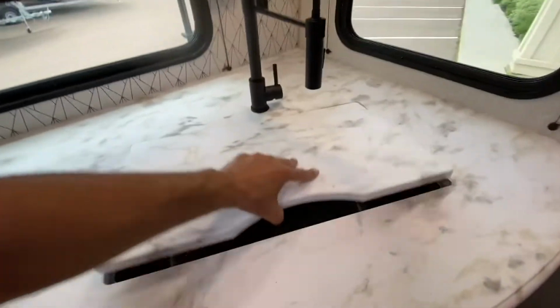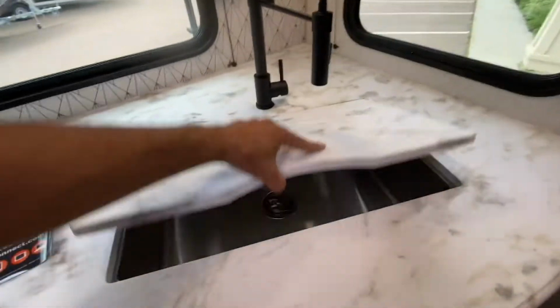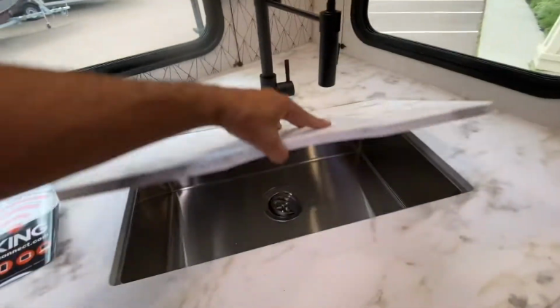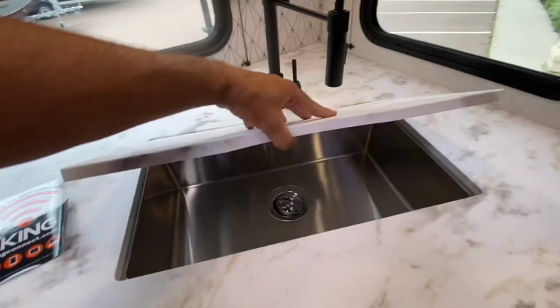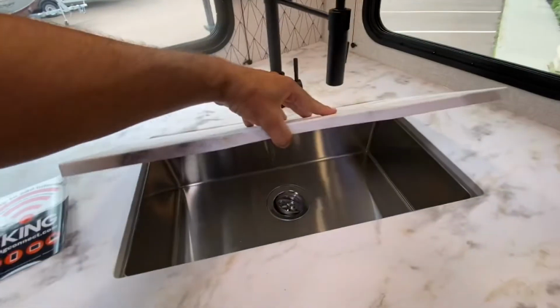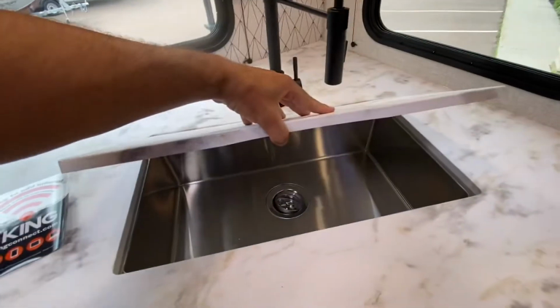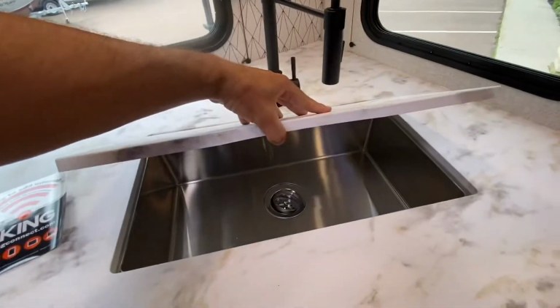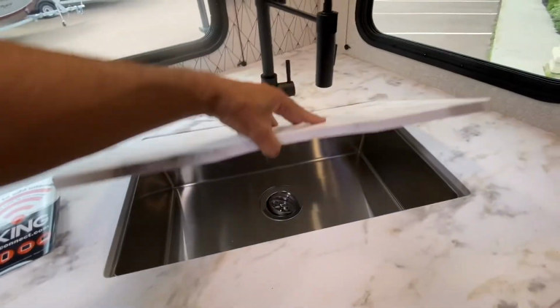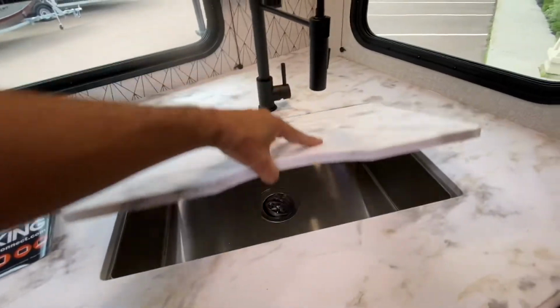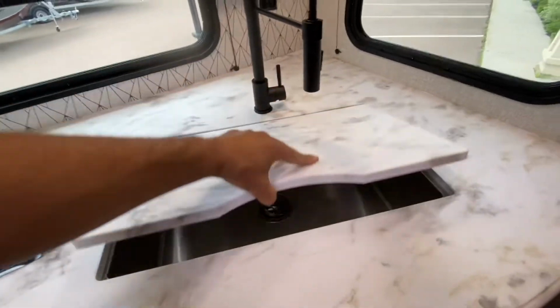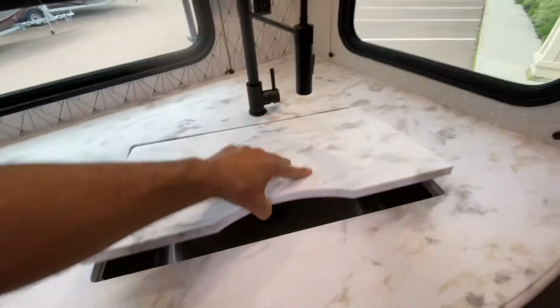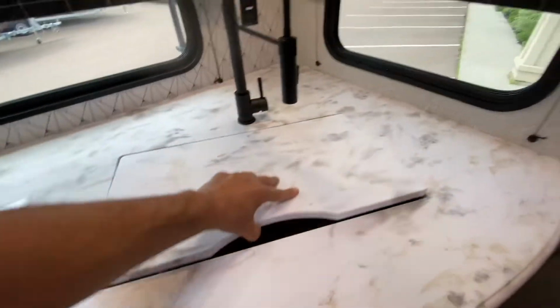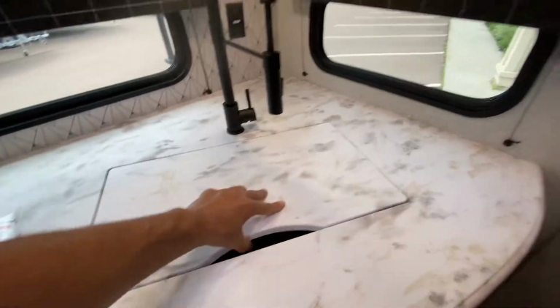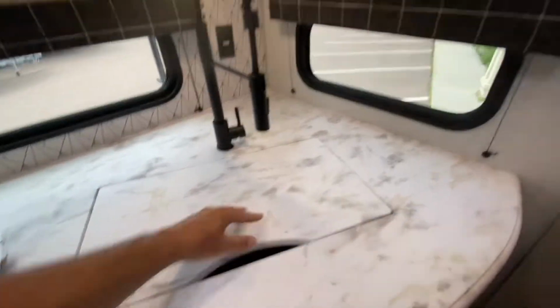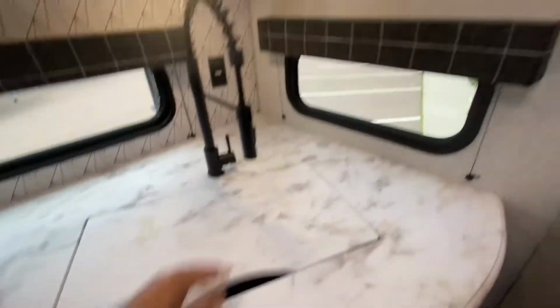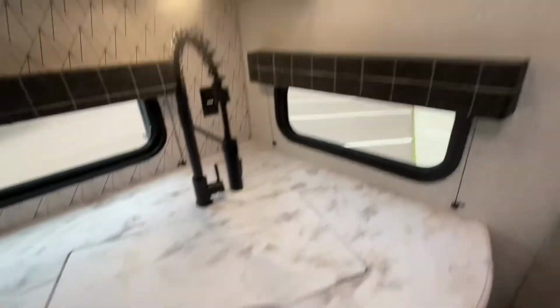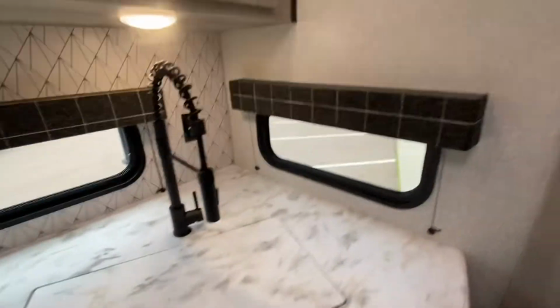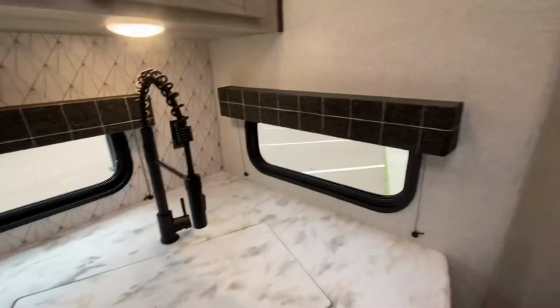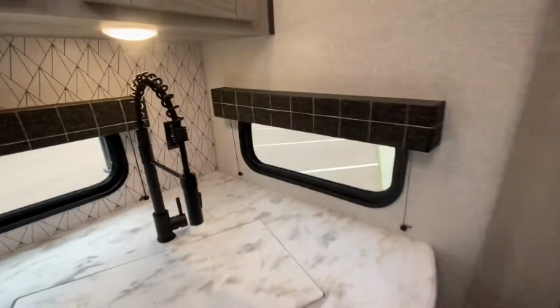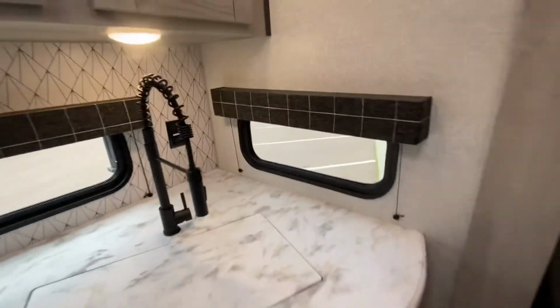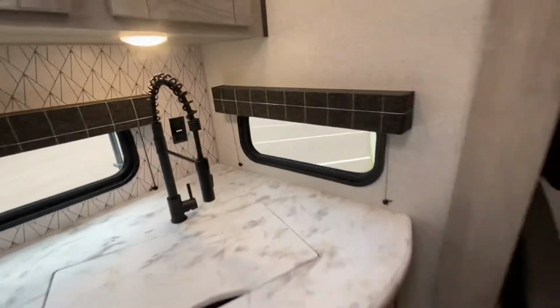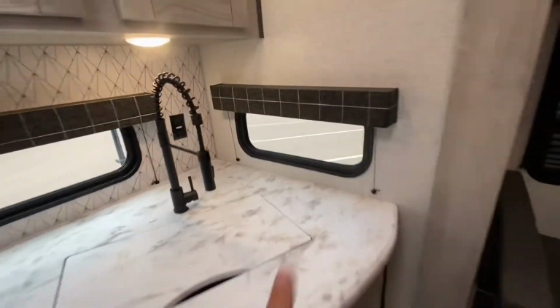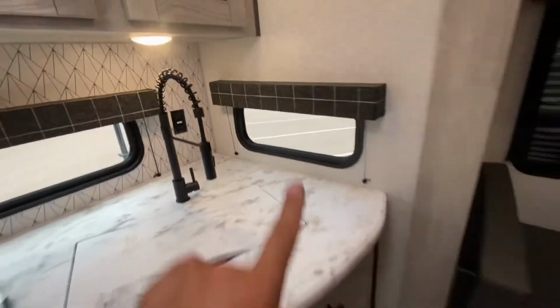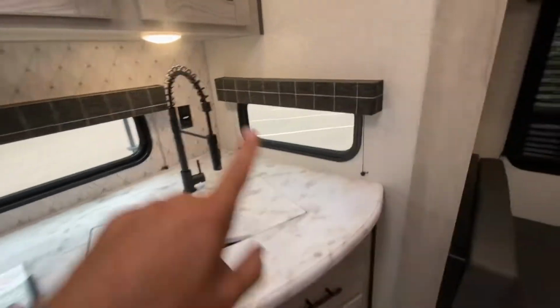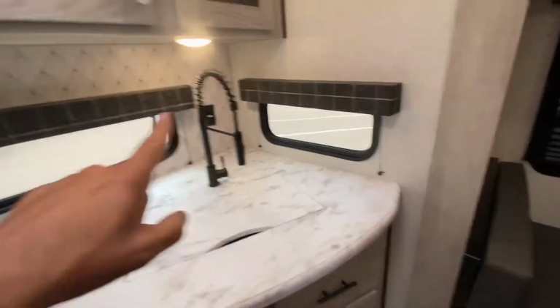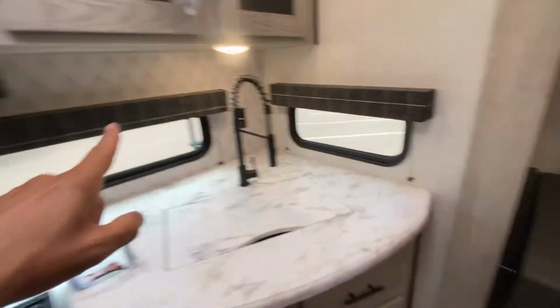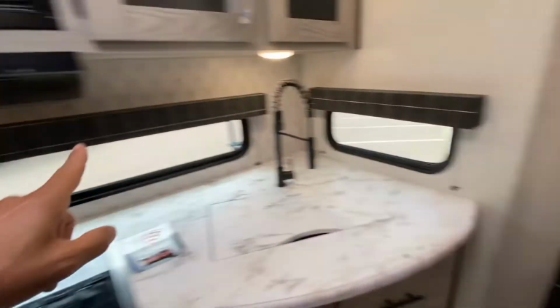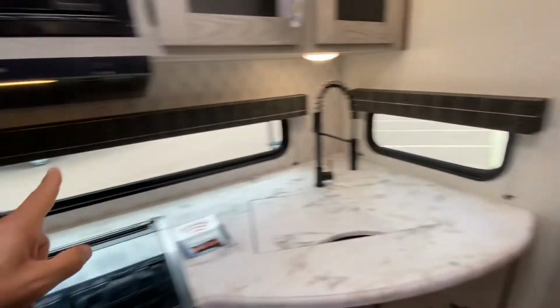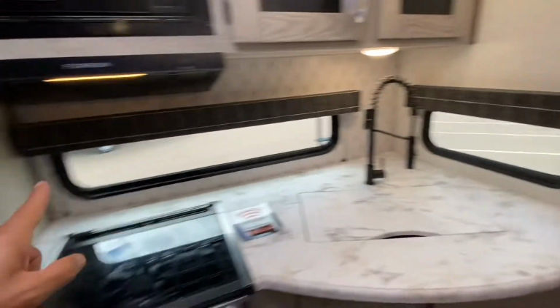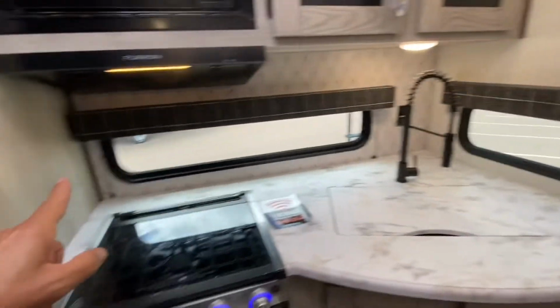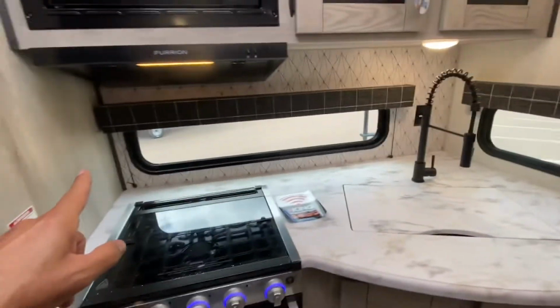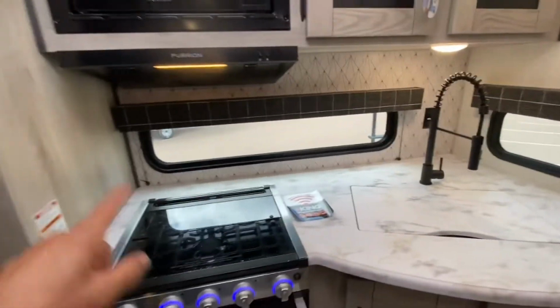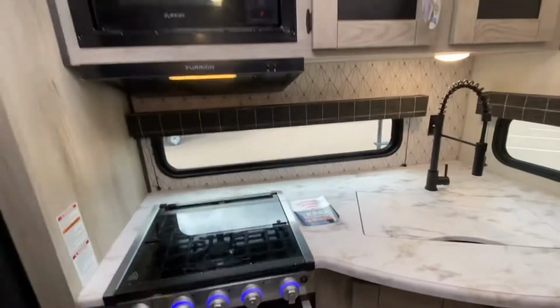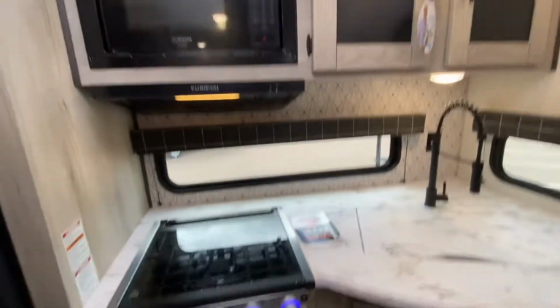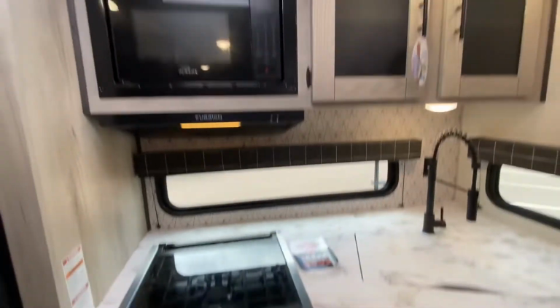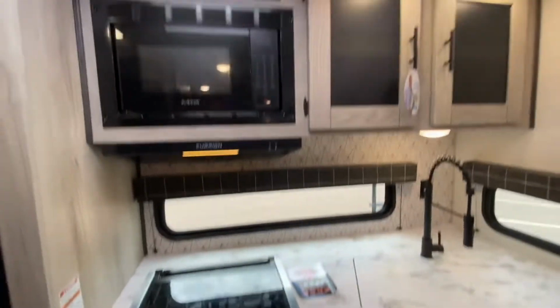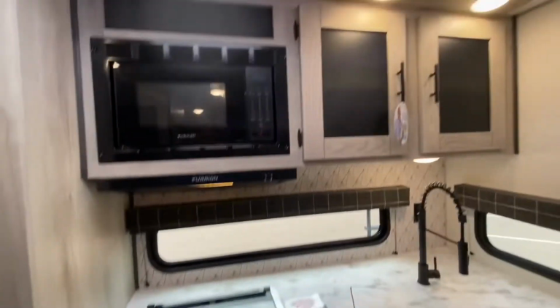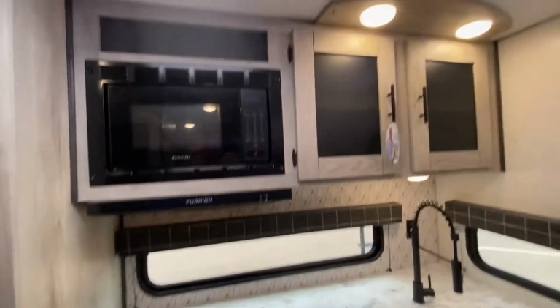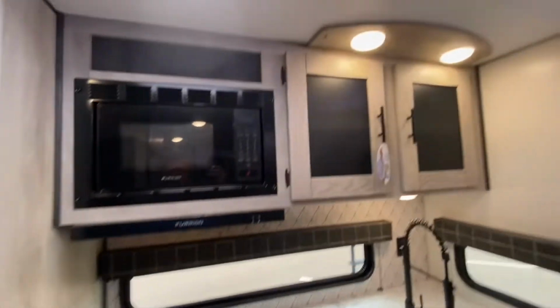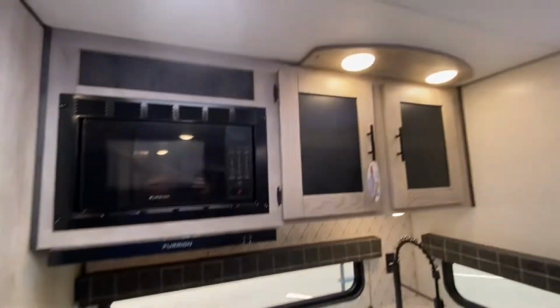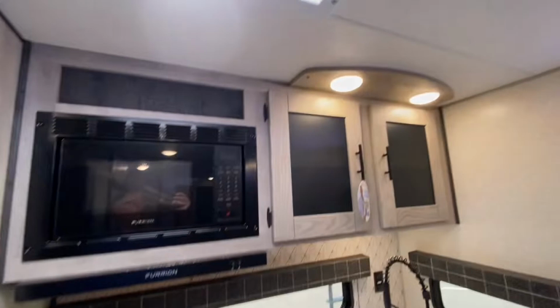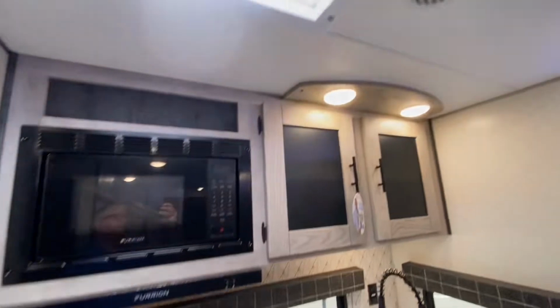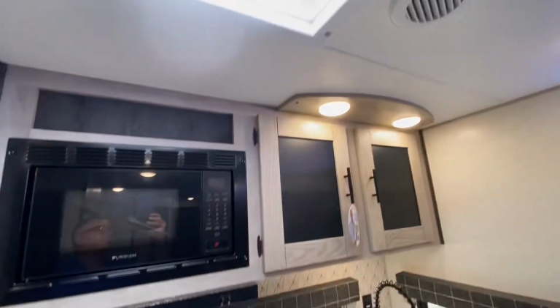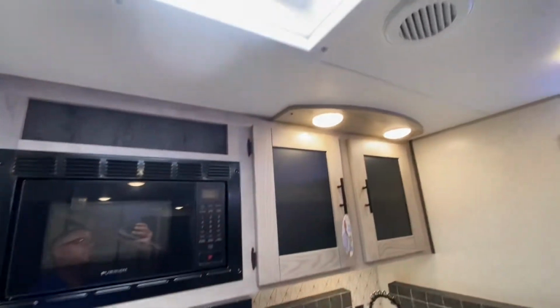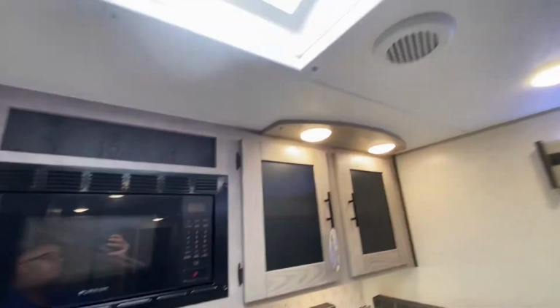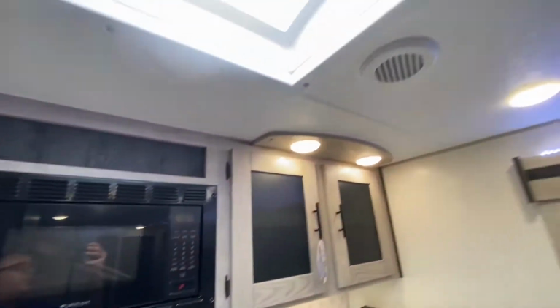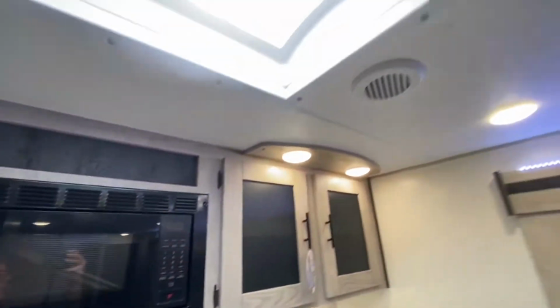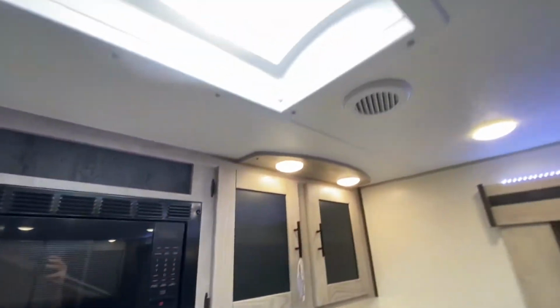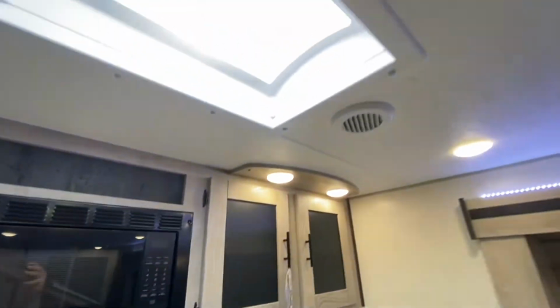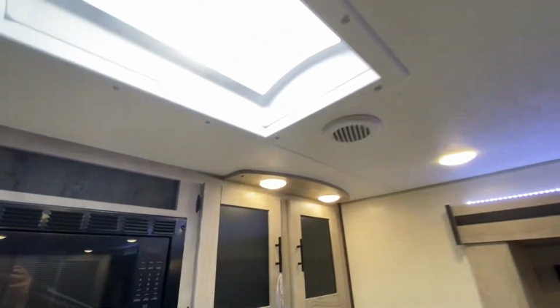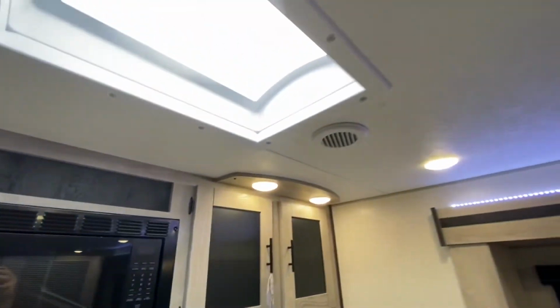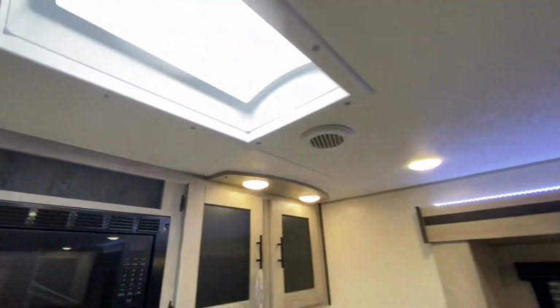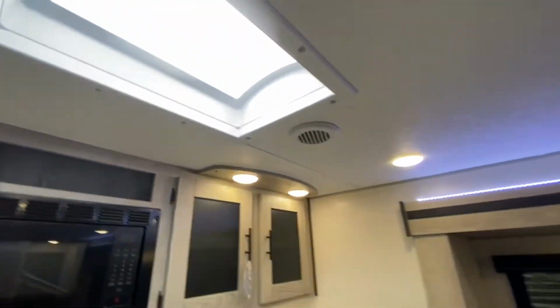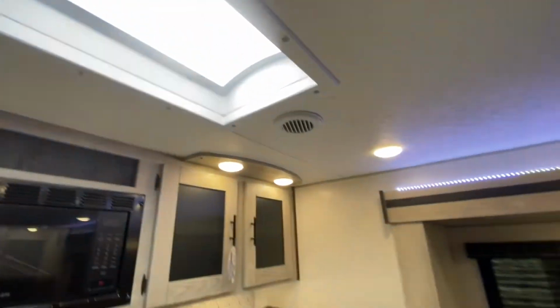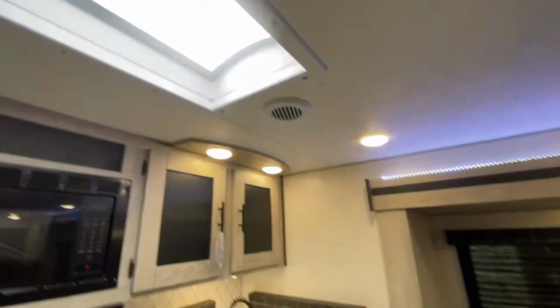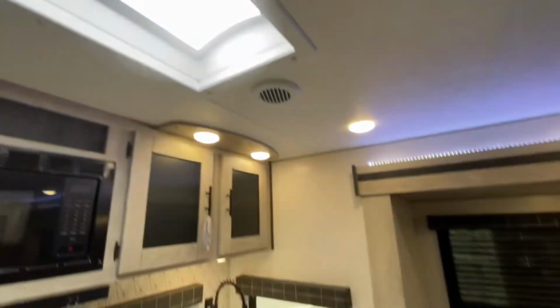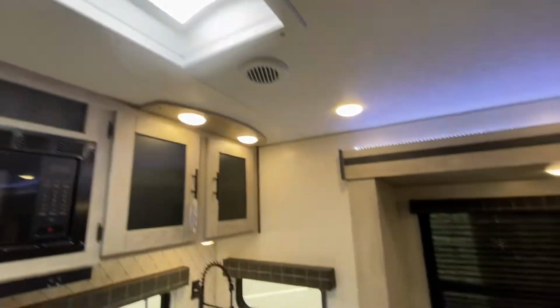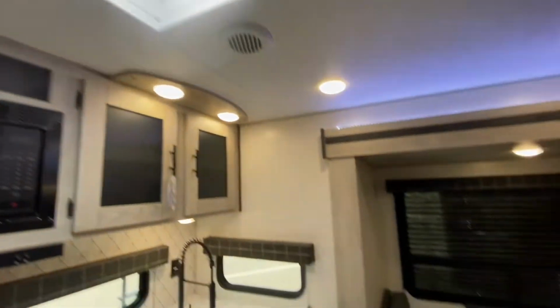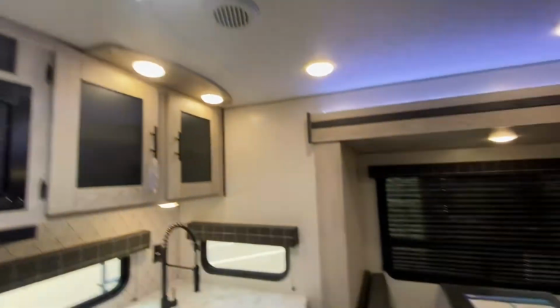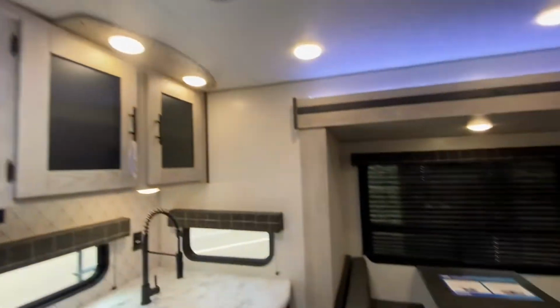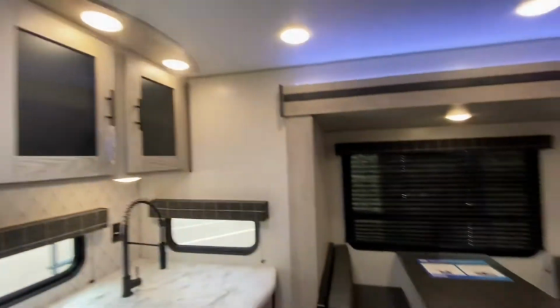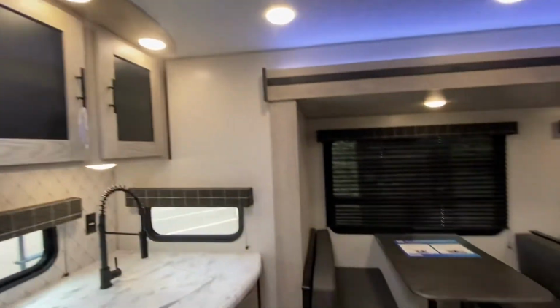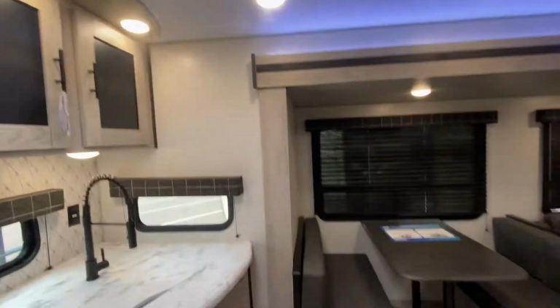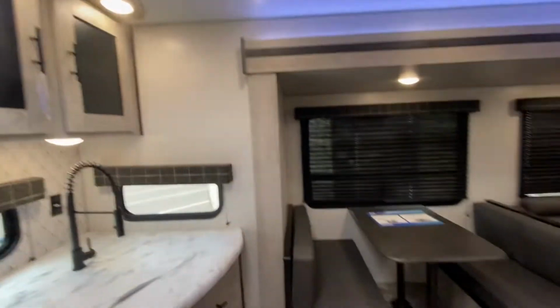Stainless steel sink, extra large. Love those windows. Skylight here in the kitchen.